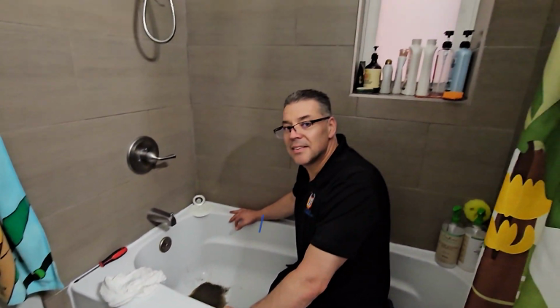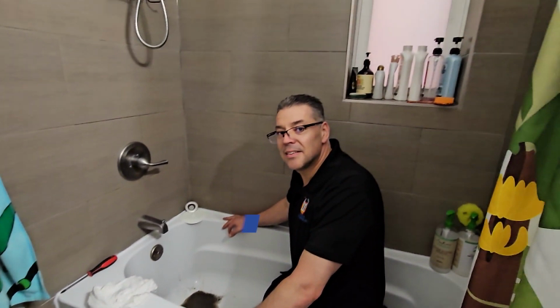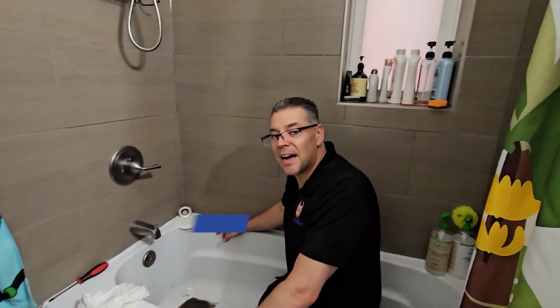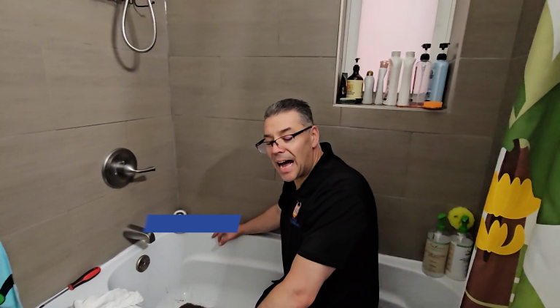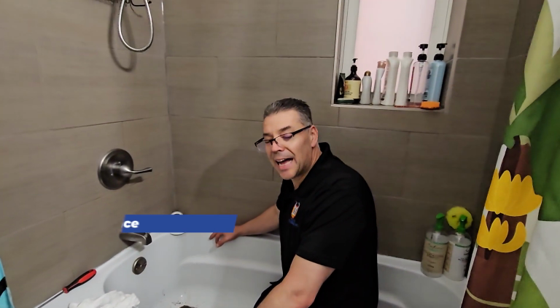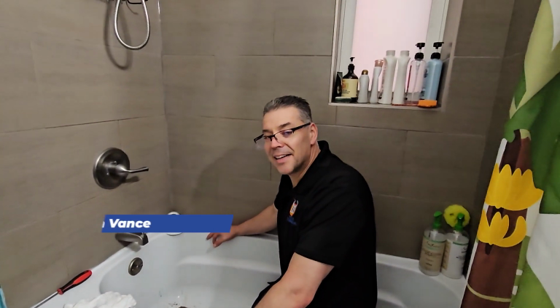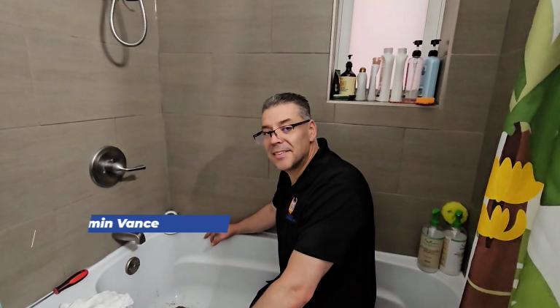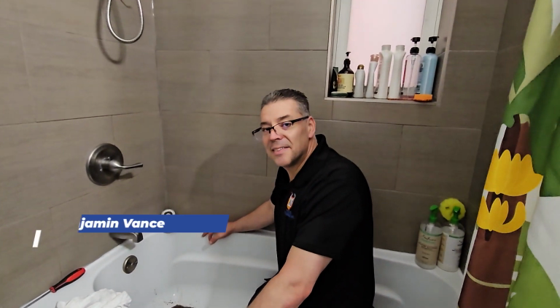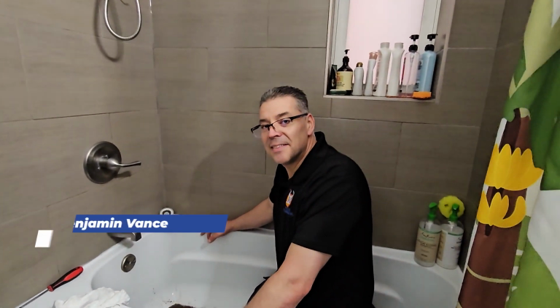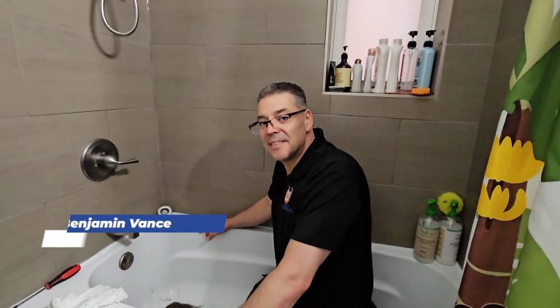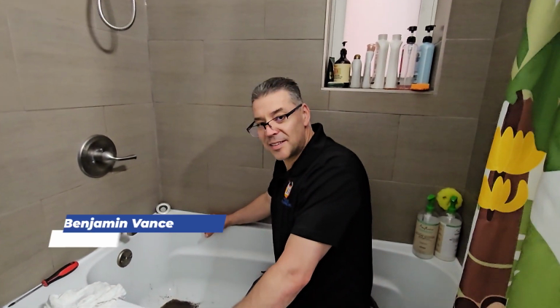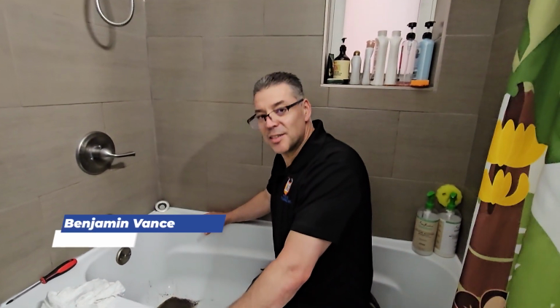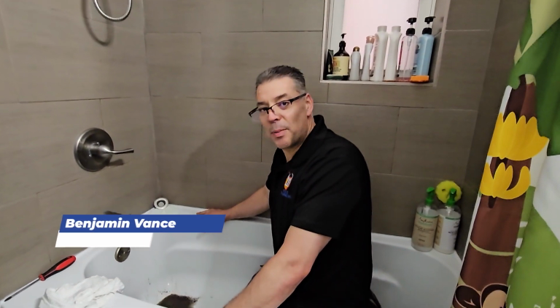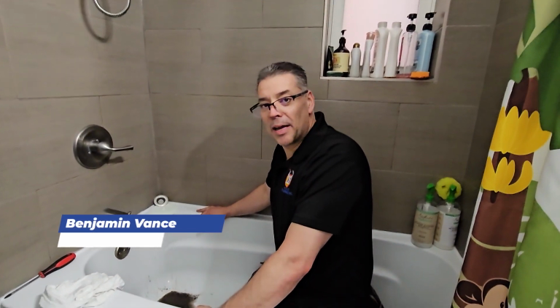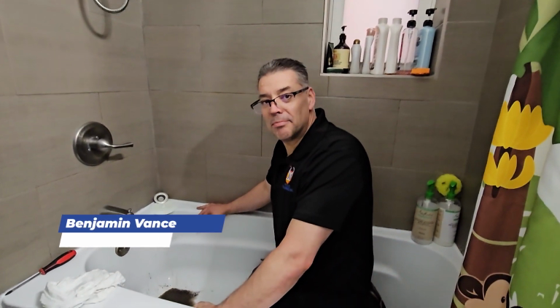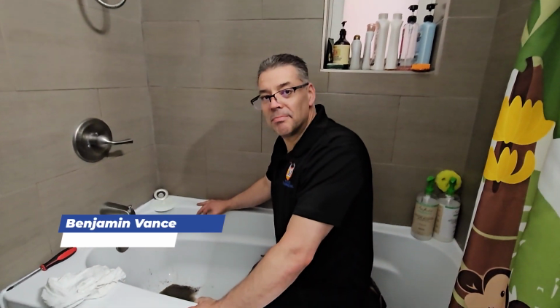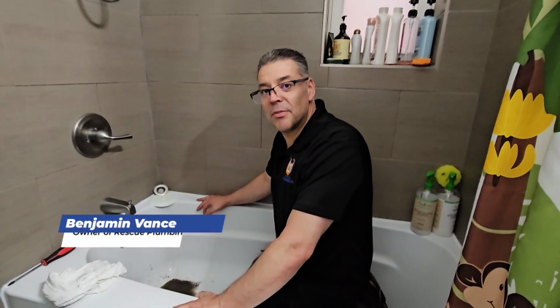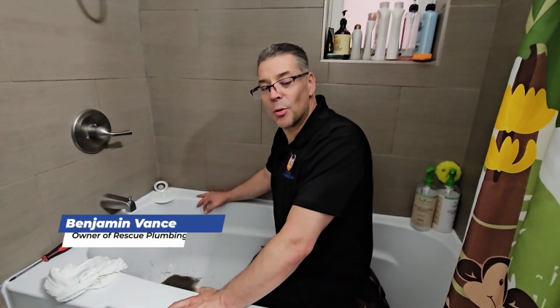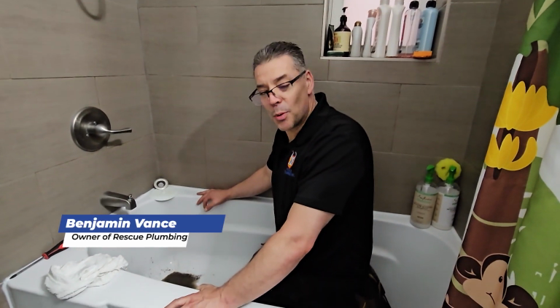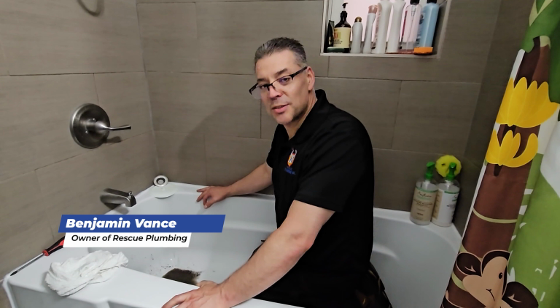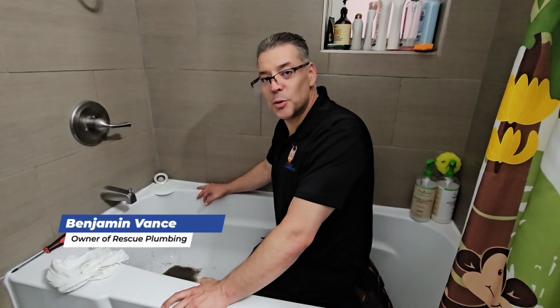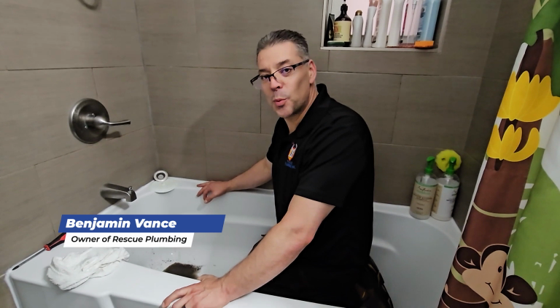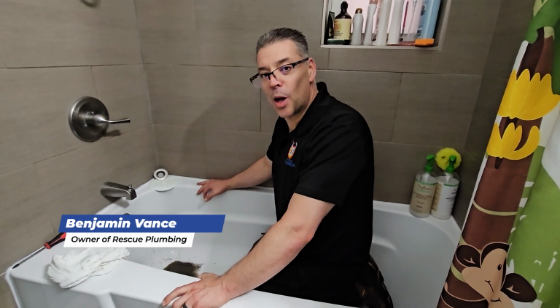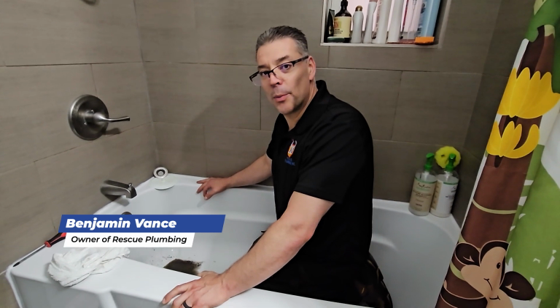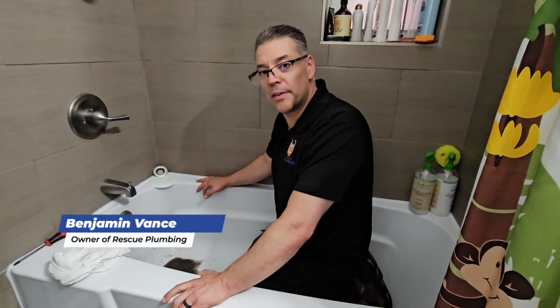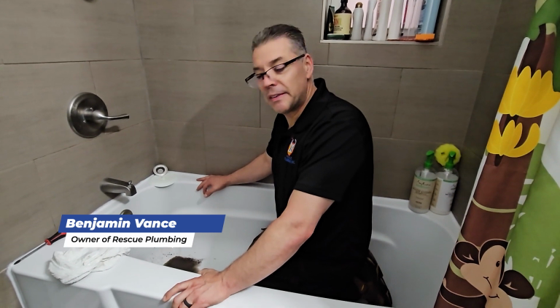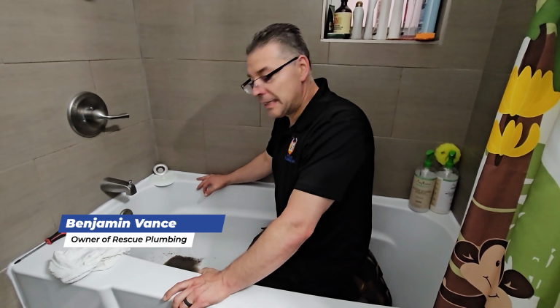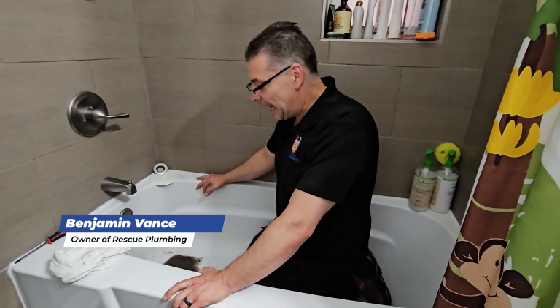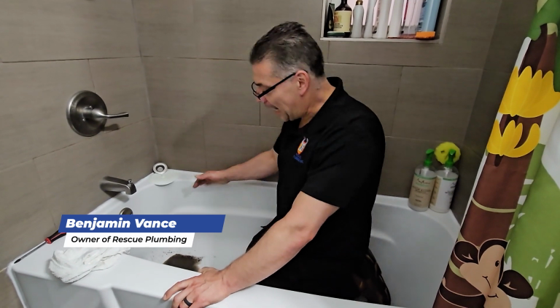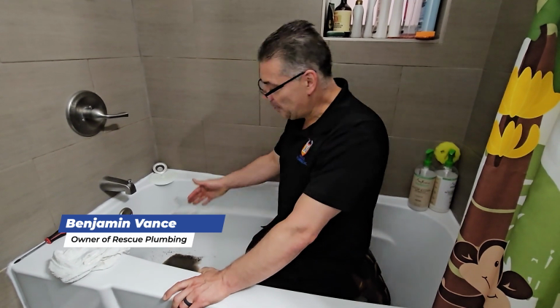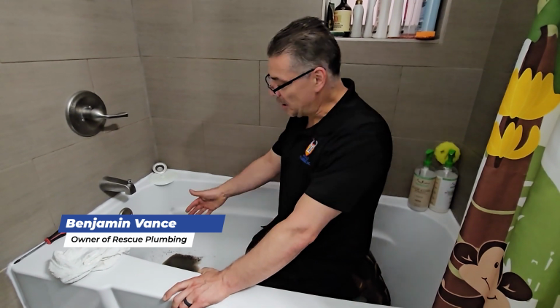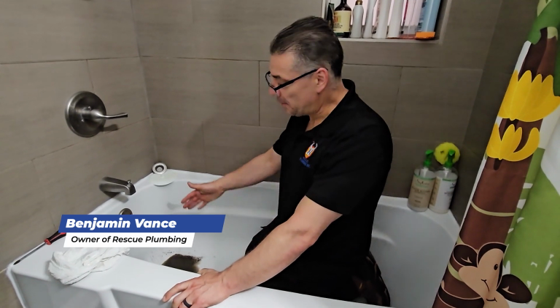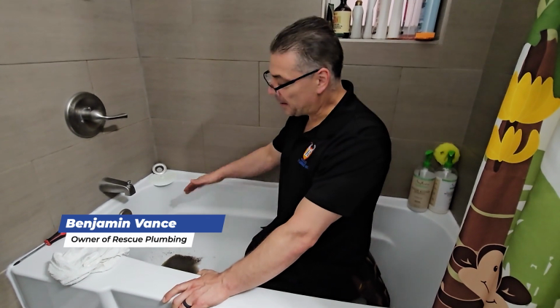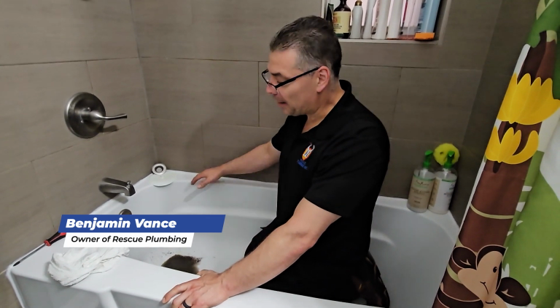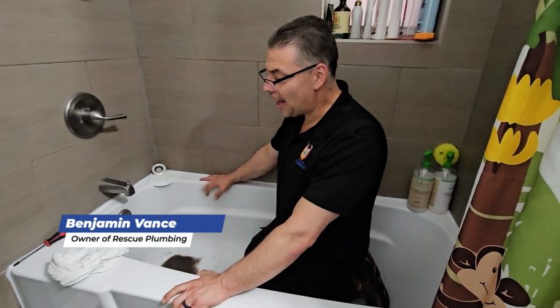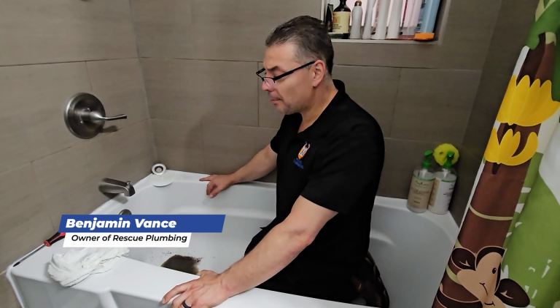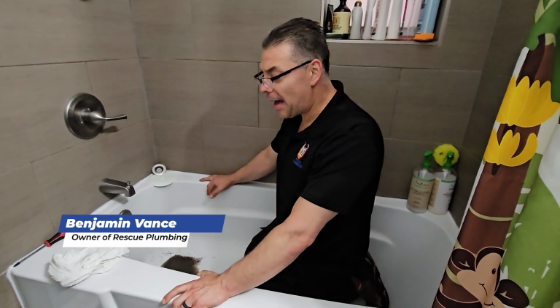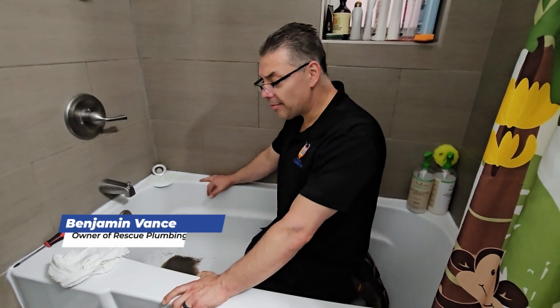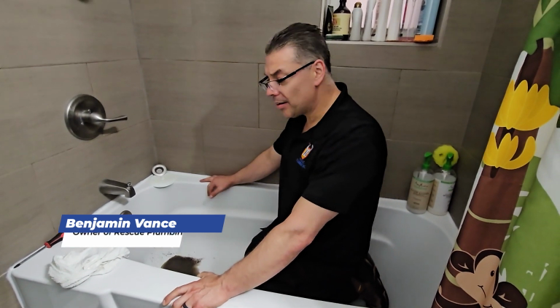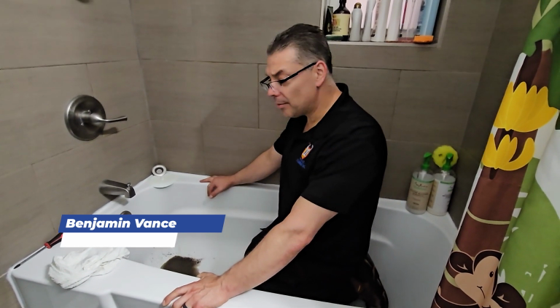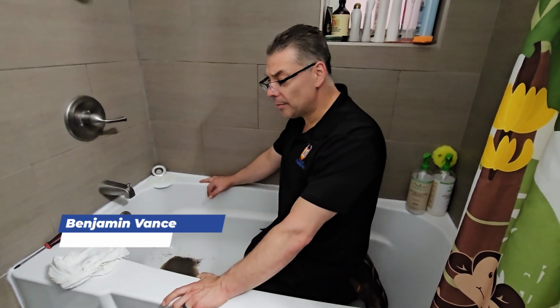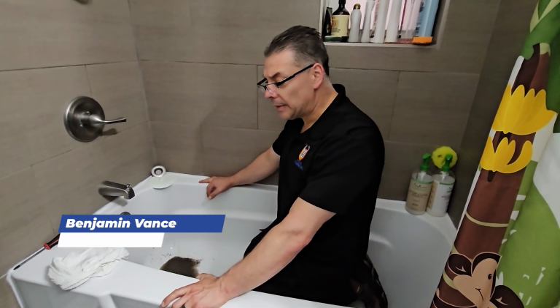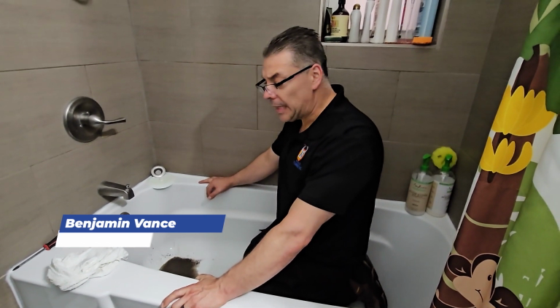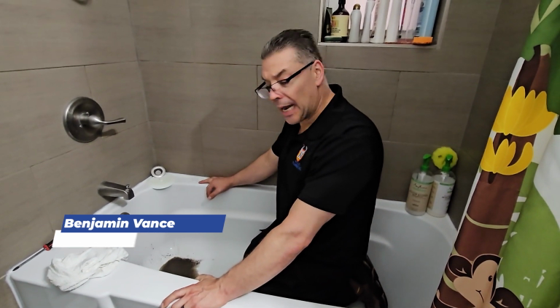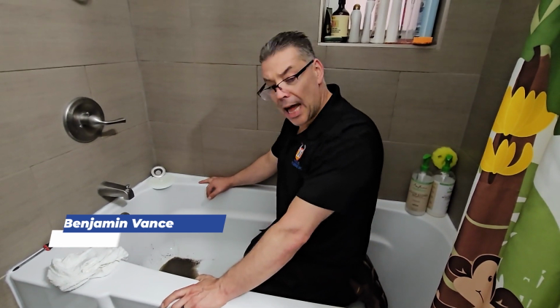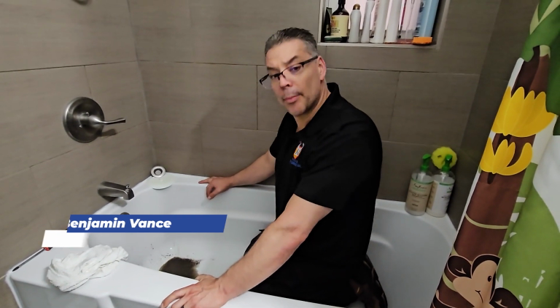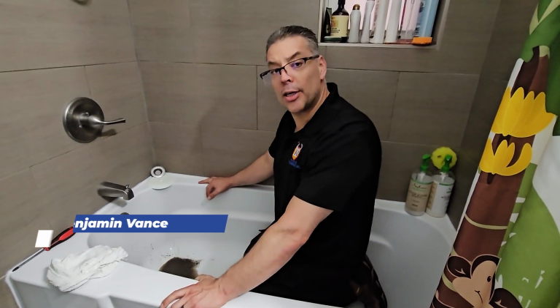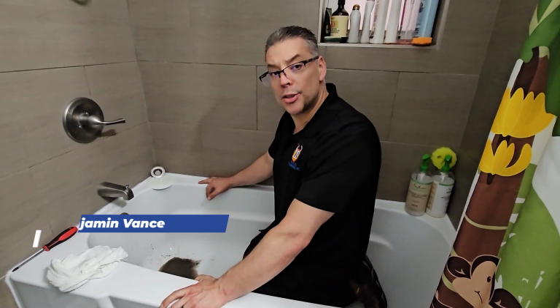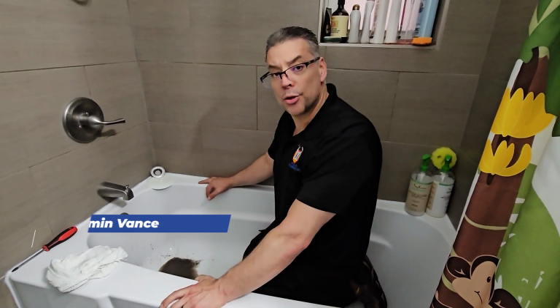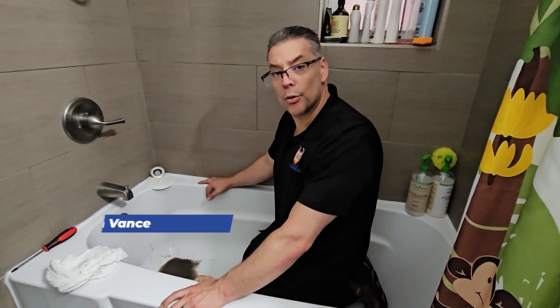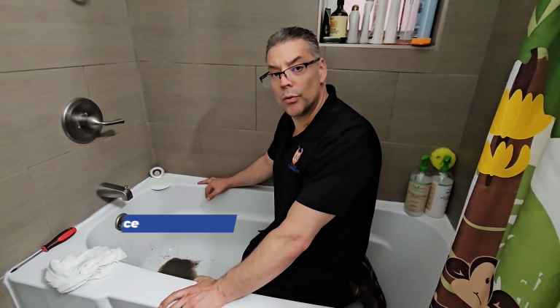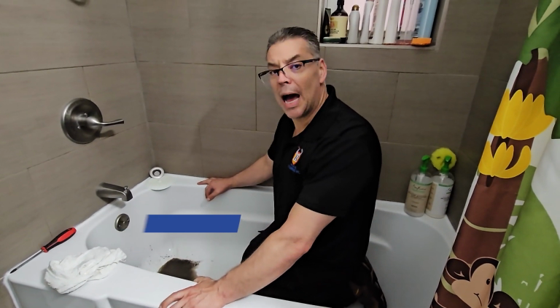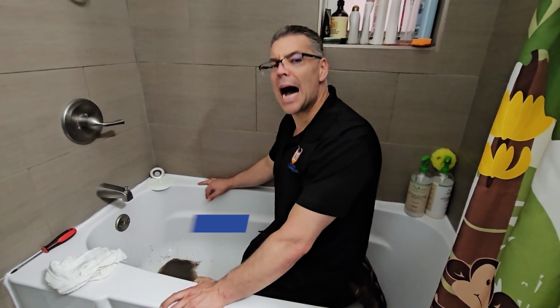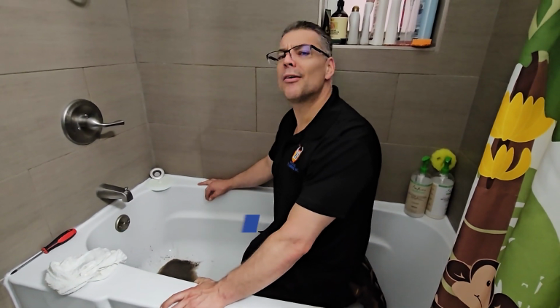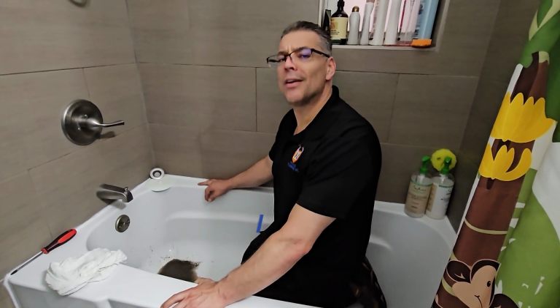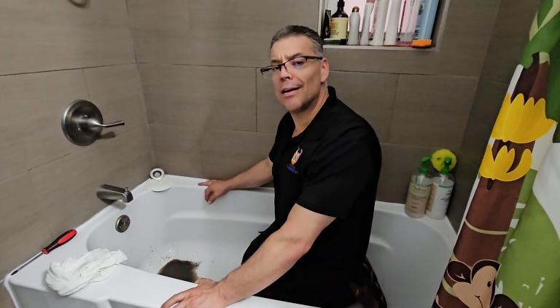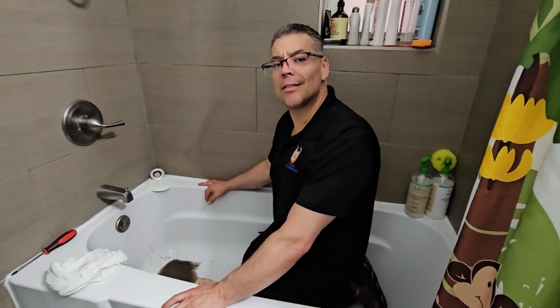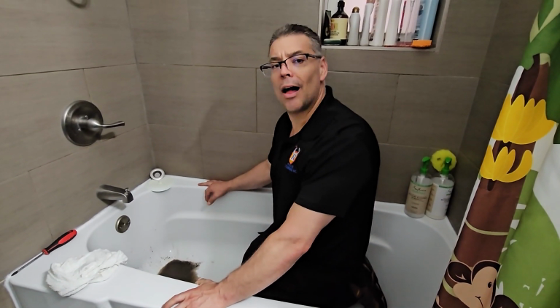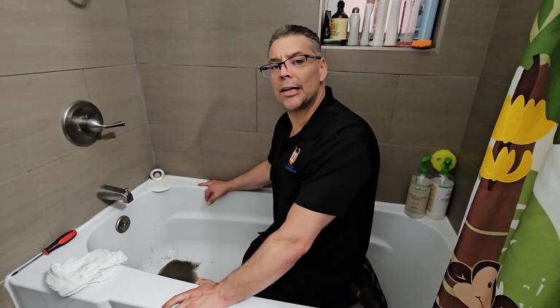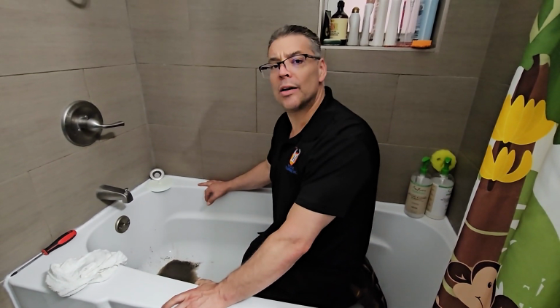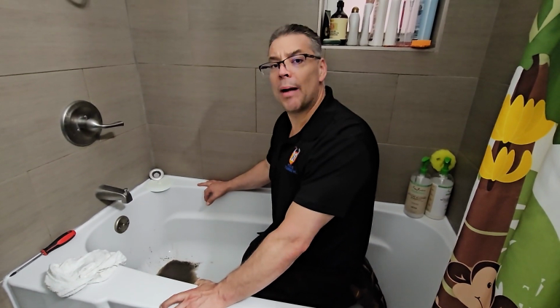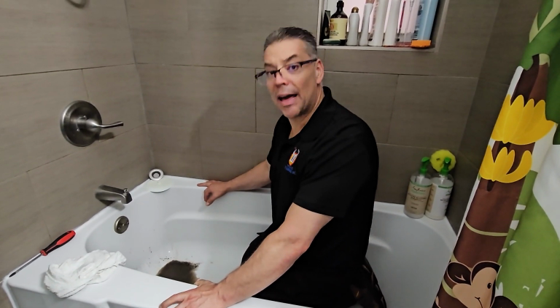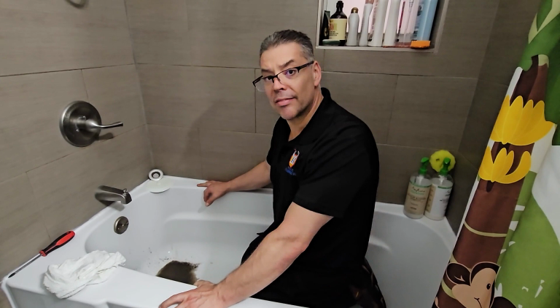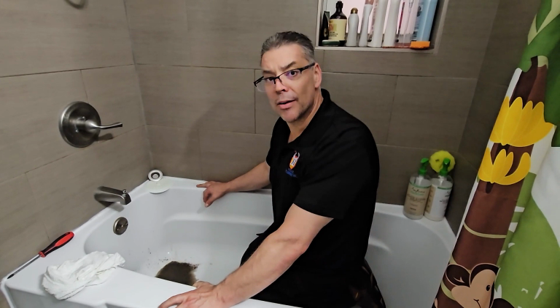Hi, this is Ben from Rescue Plumbing. I'm here at a clogged bathtub and I'm going to show you how to unclog your bathtub.